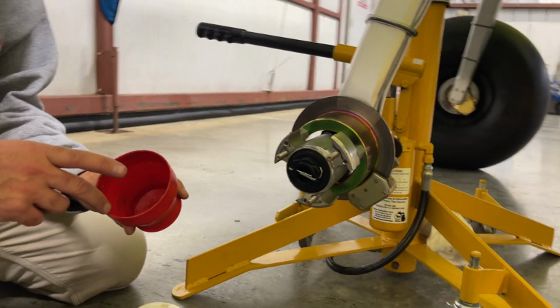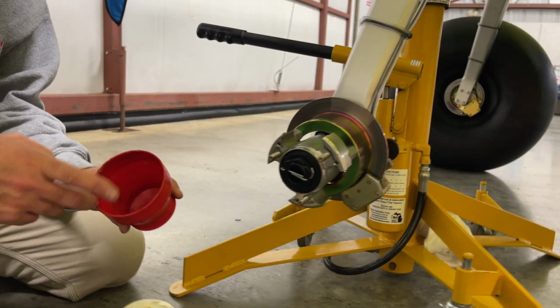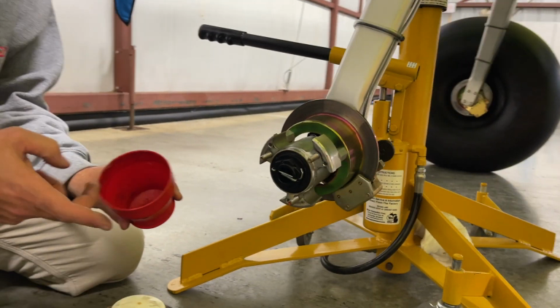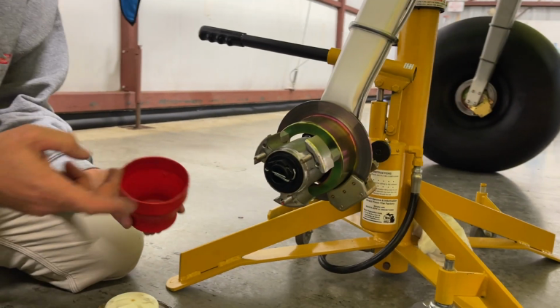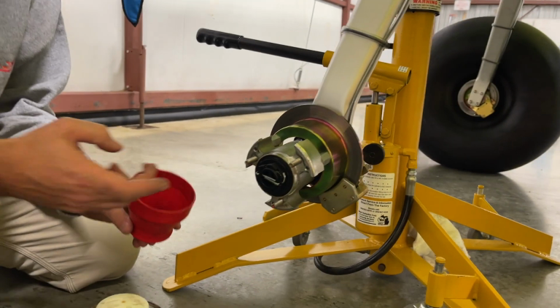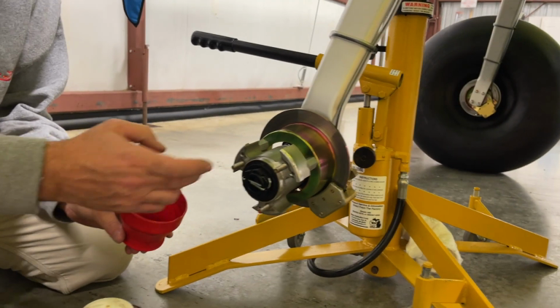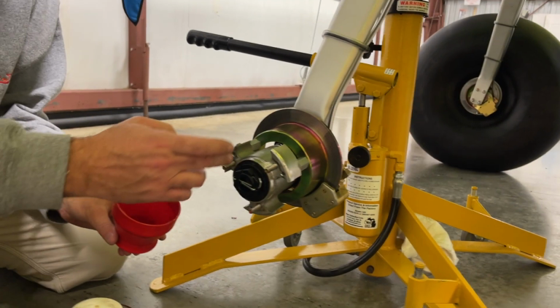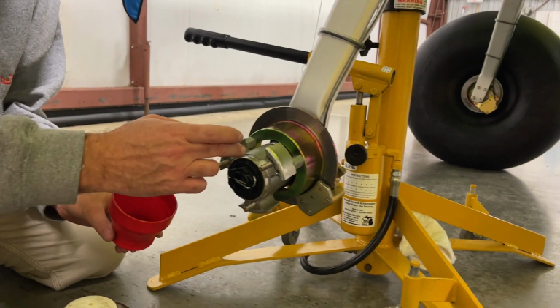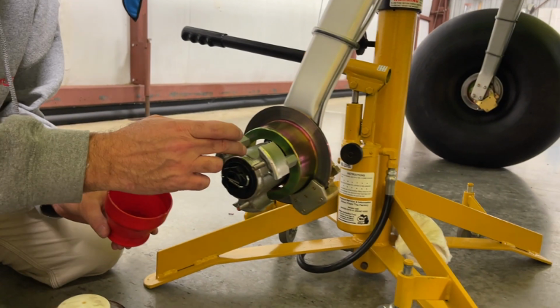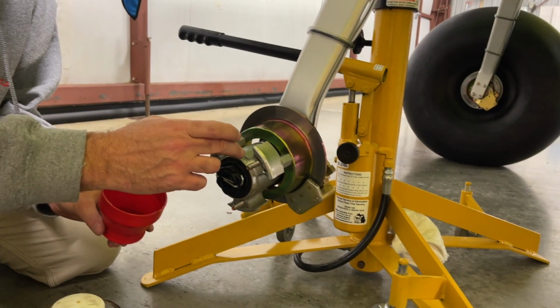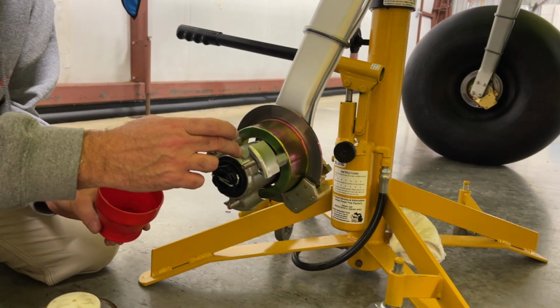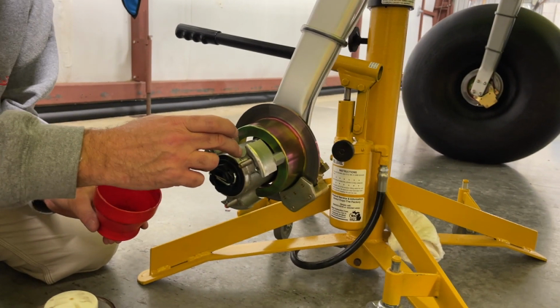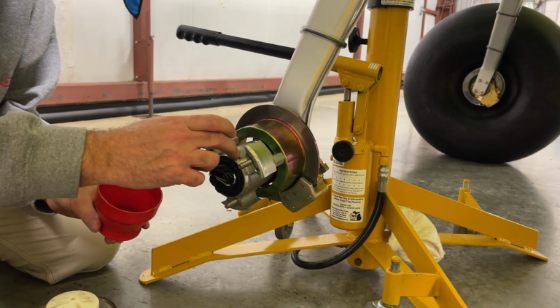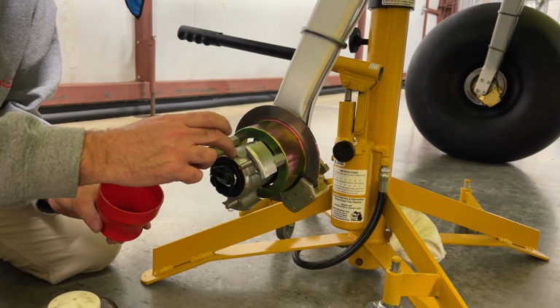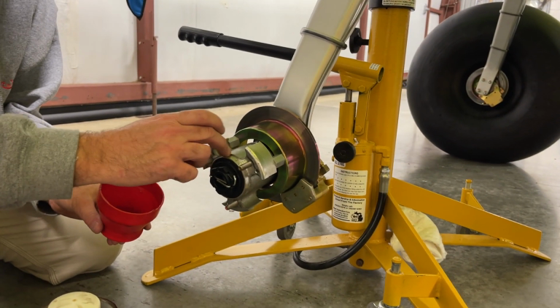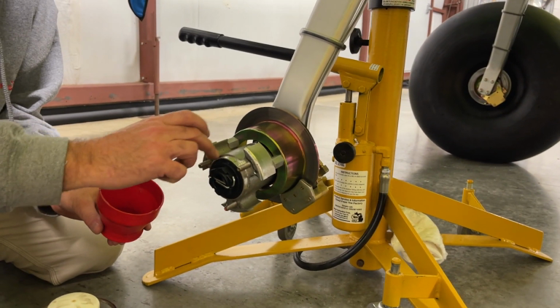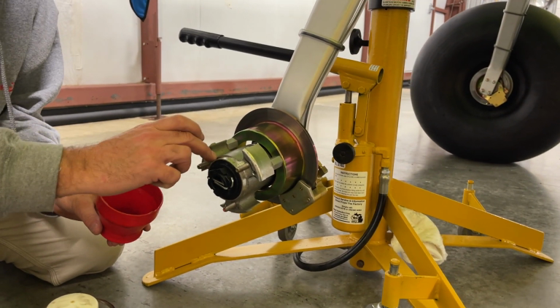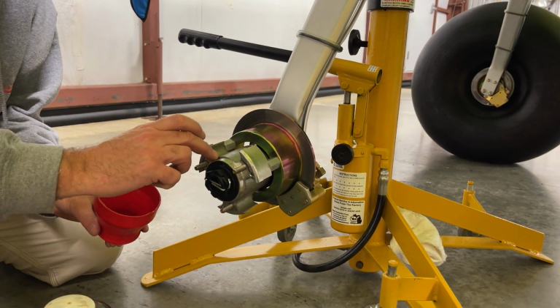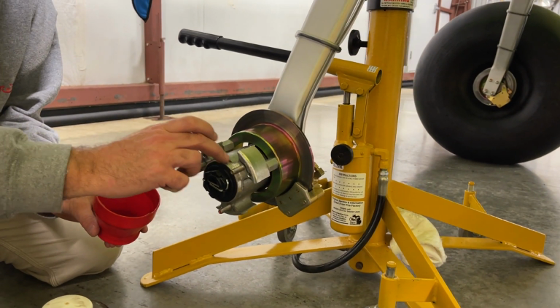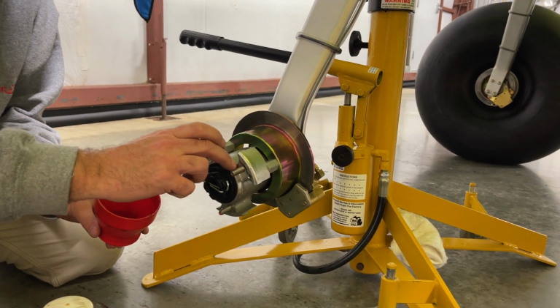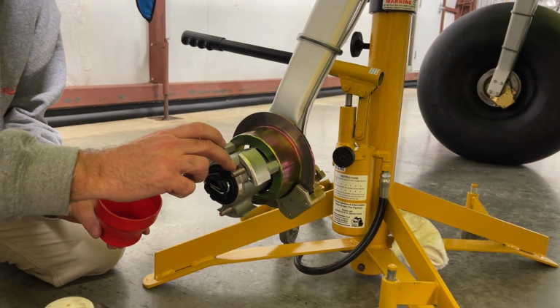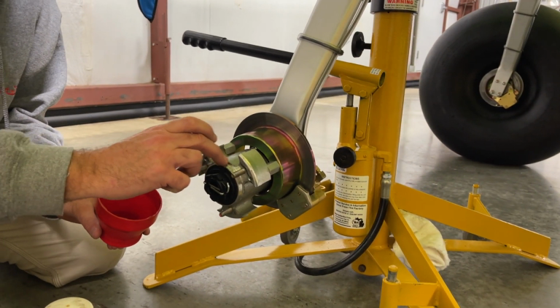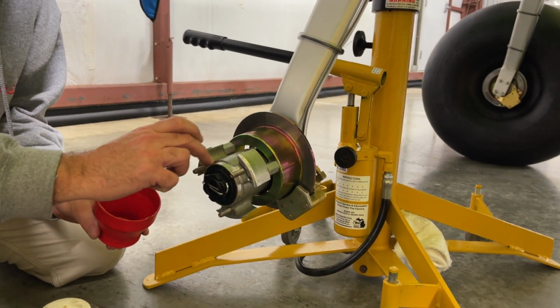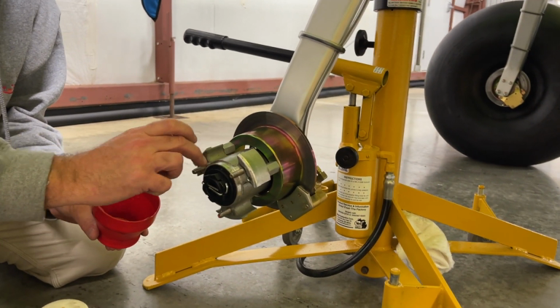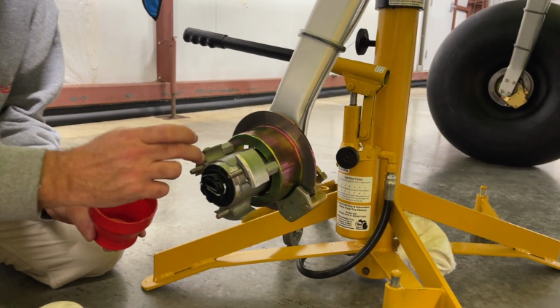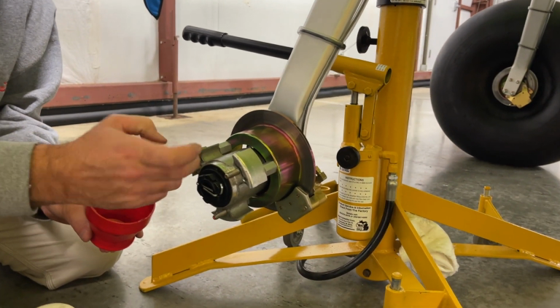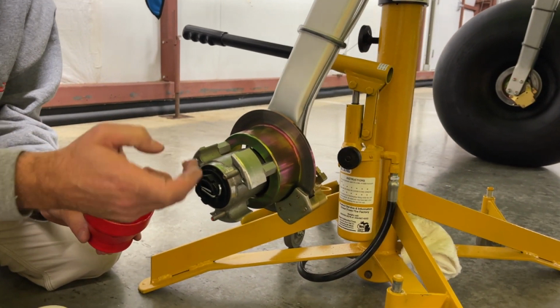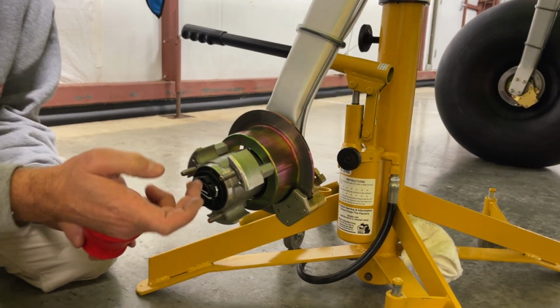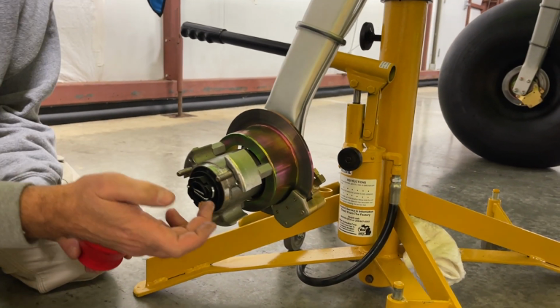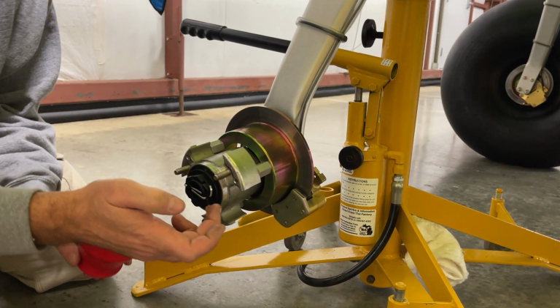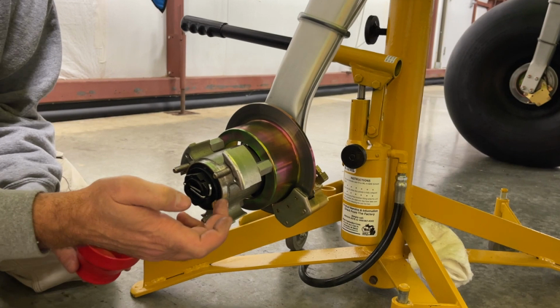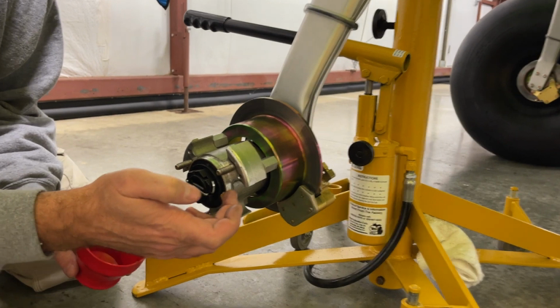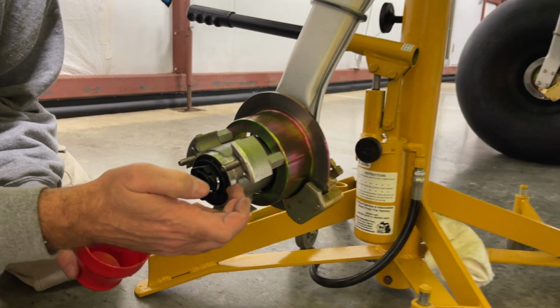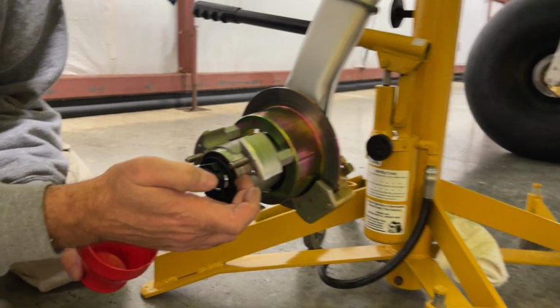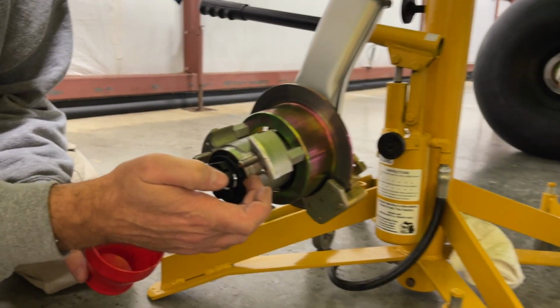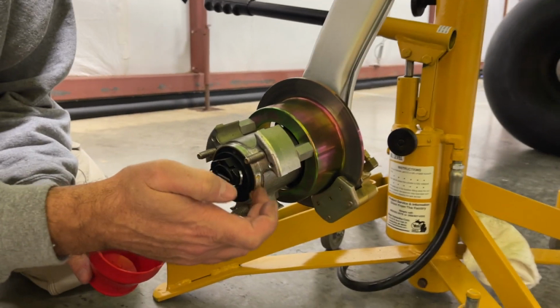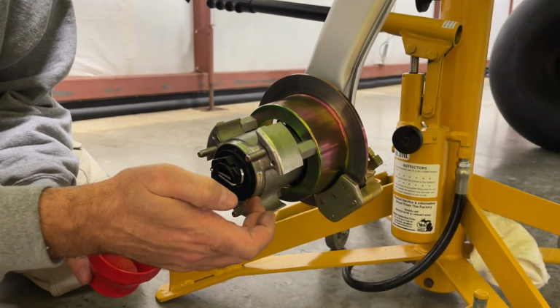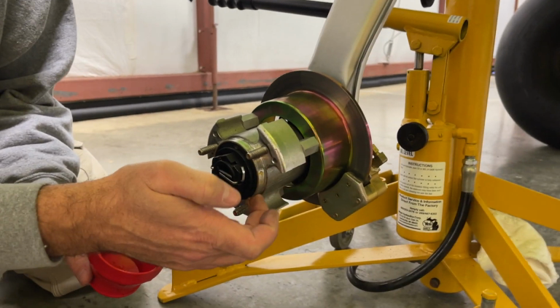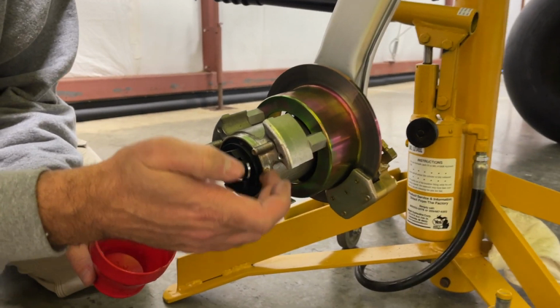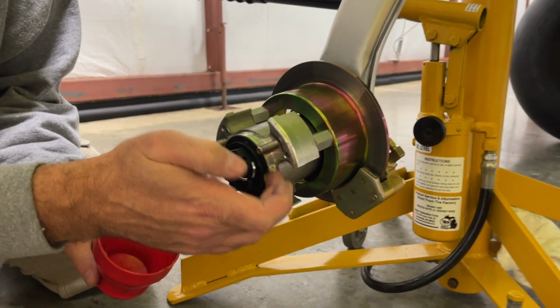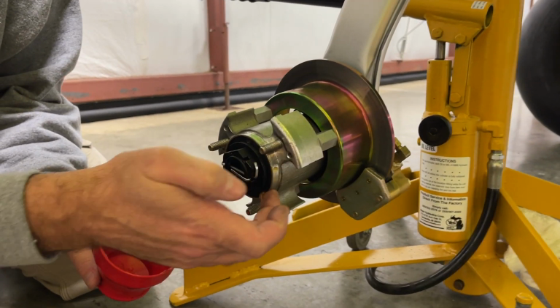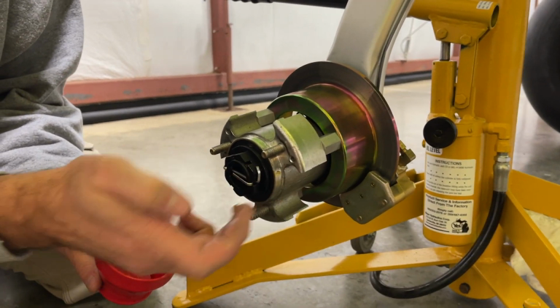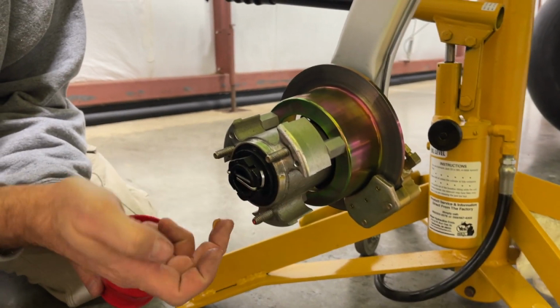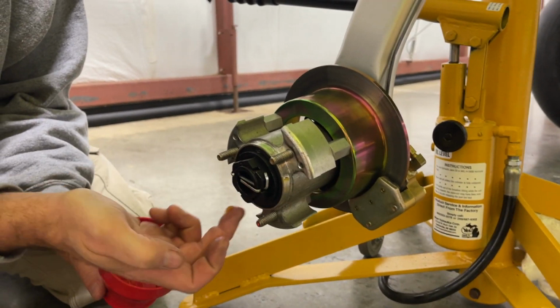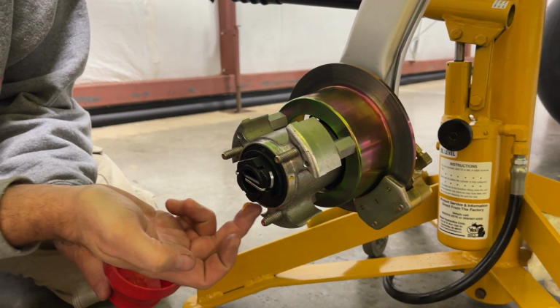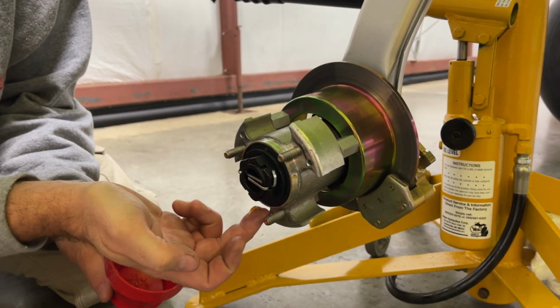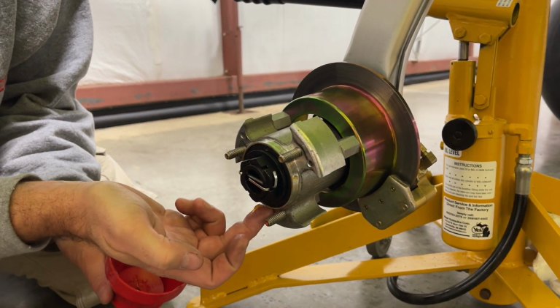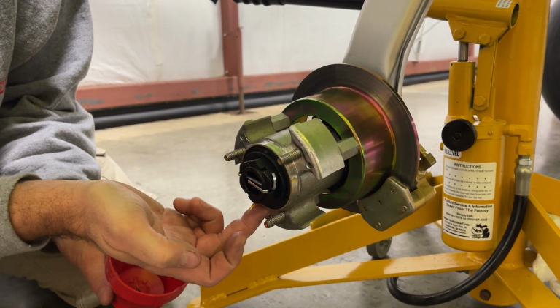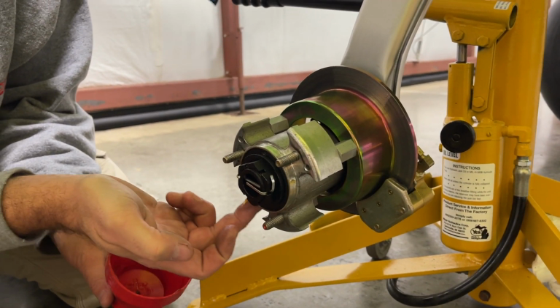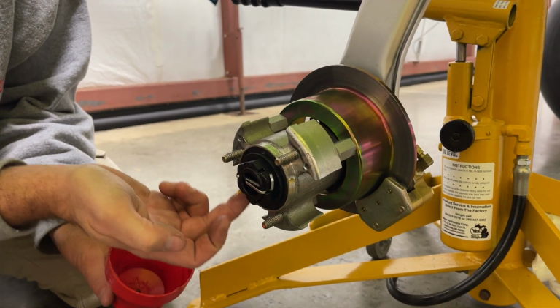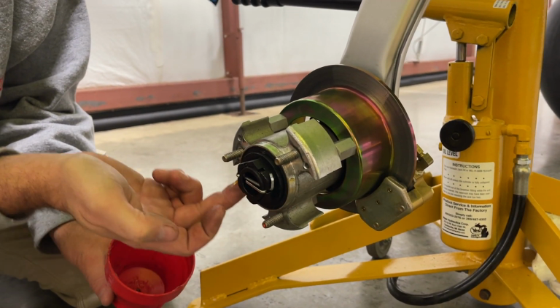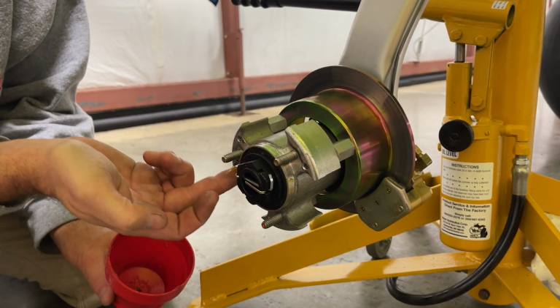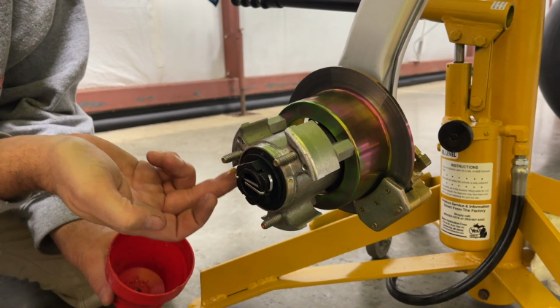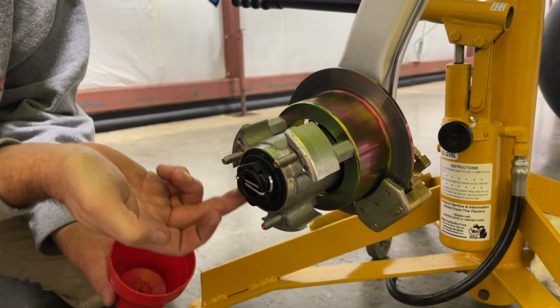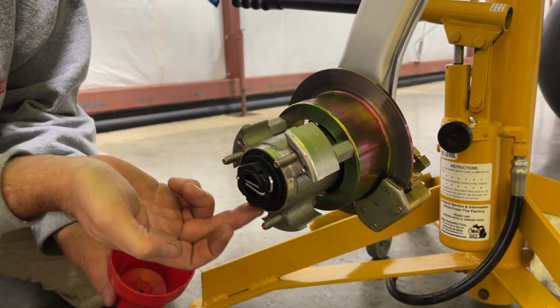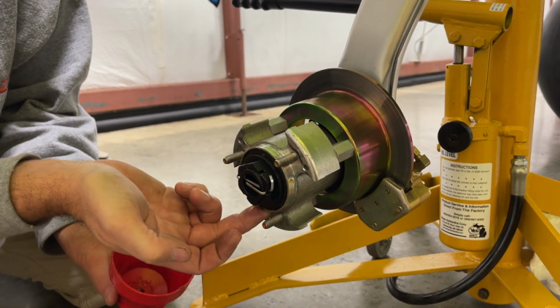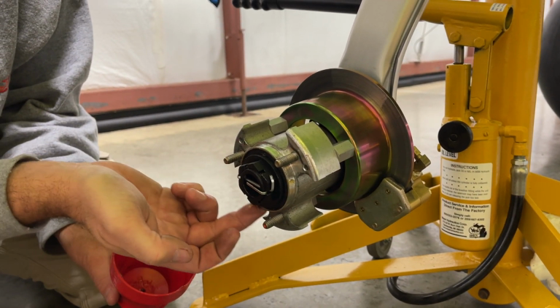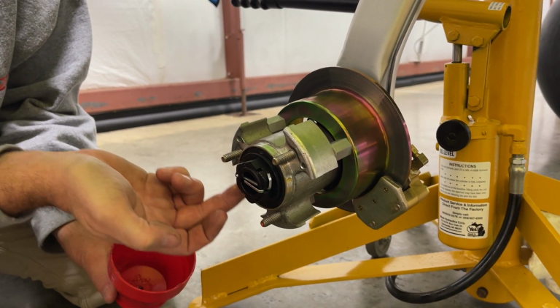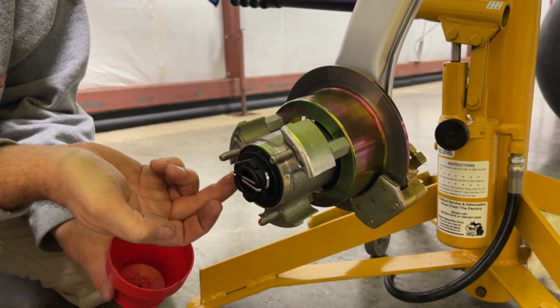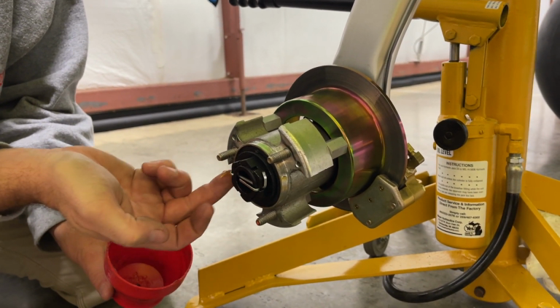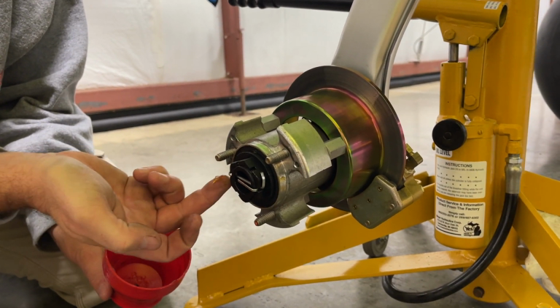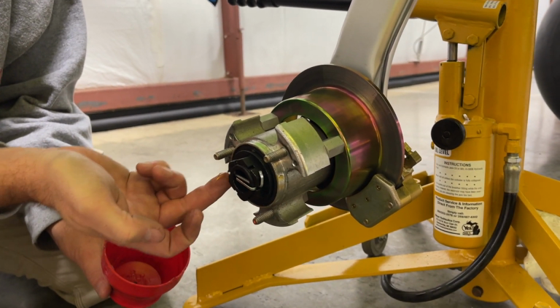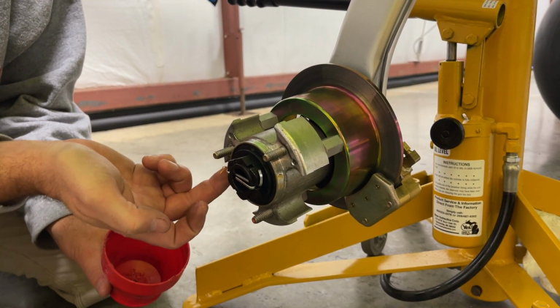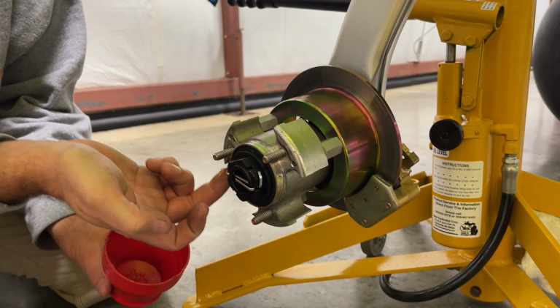Next we're just taking a little bit of grease to put around here so that it will slide over this lip and seat.